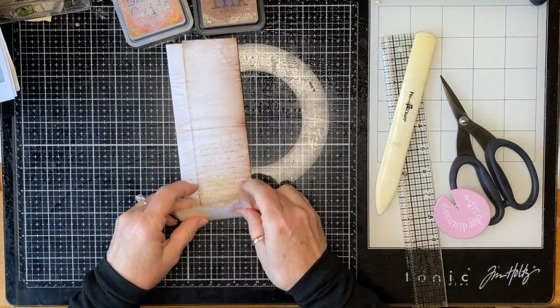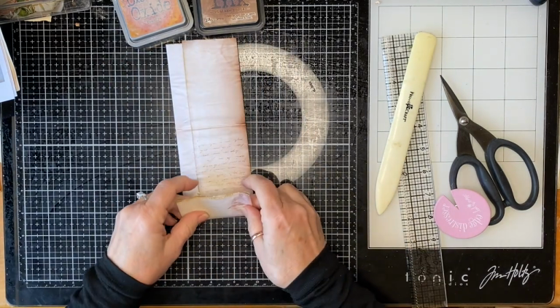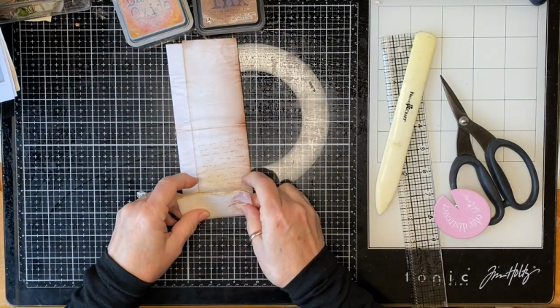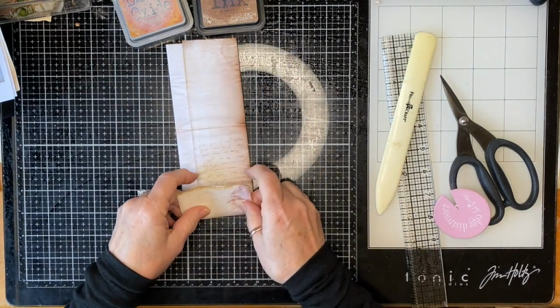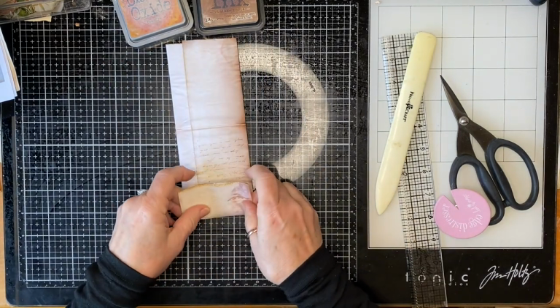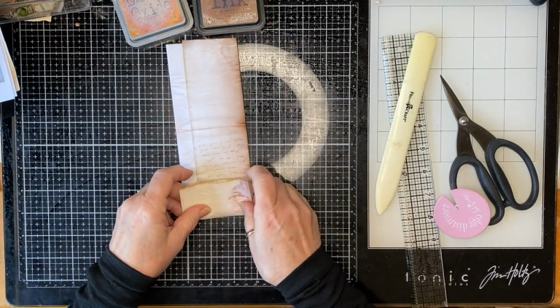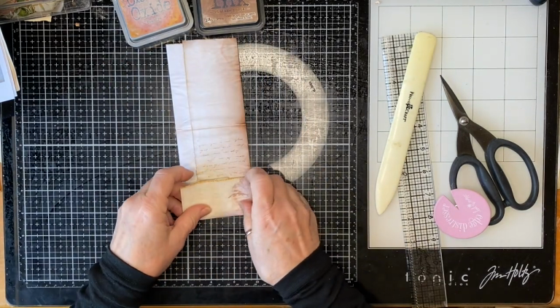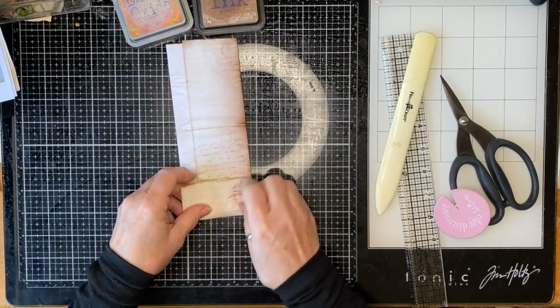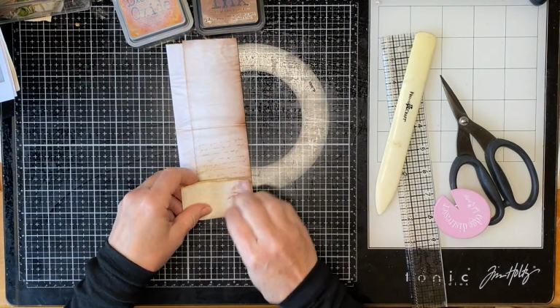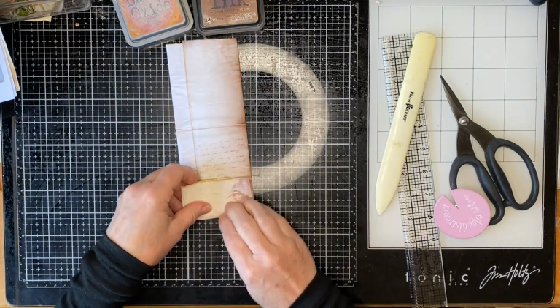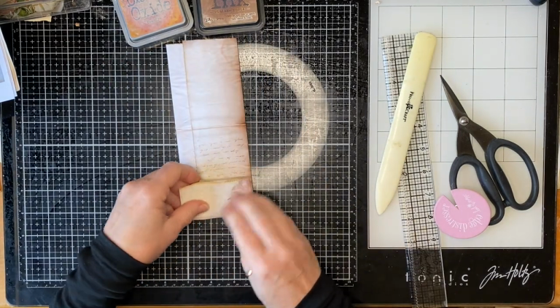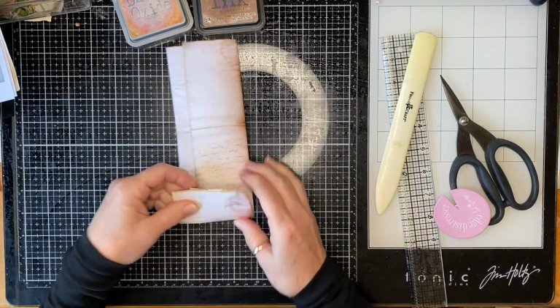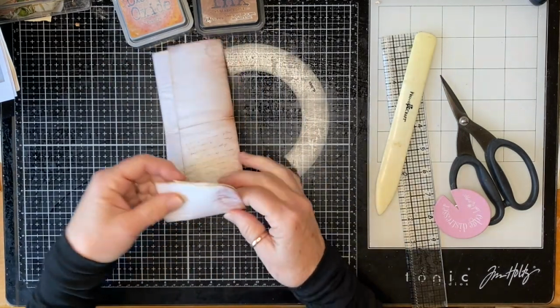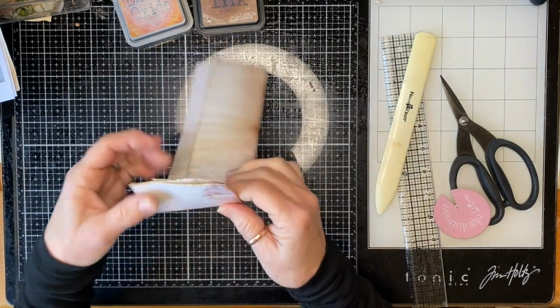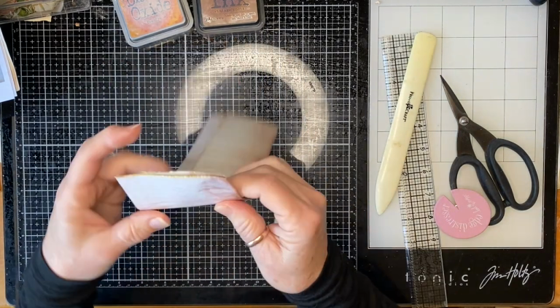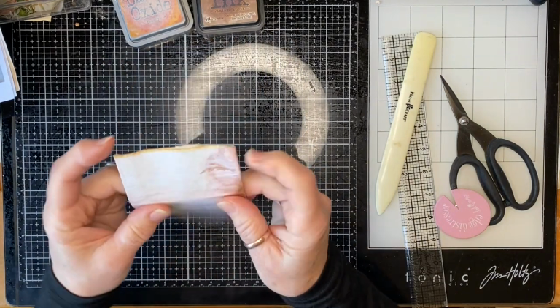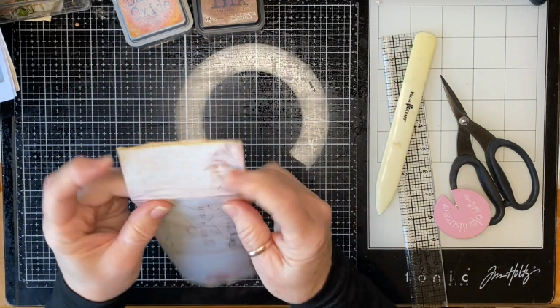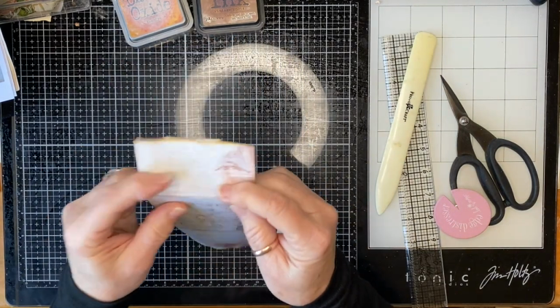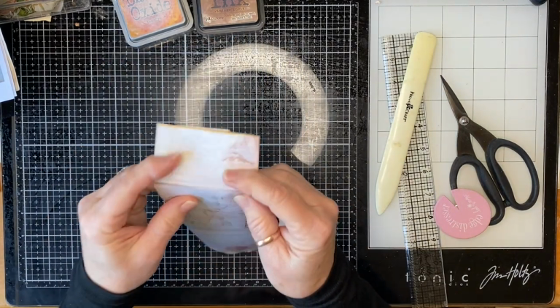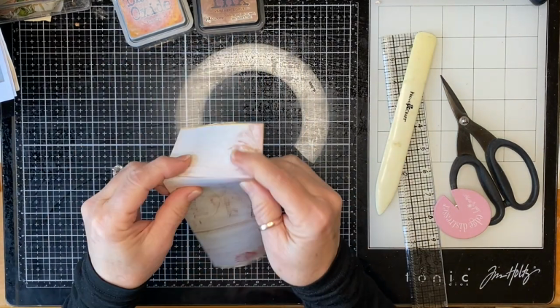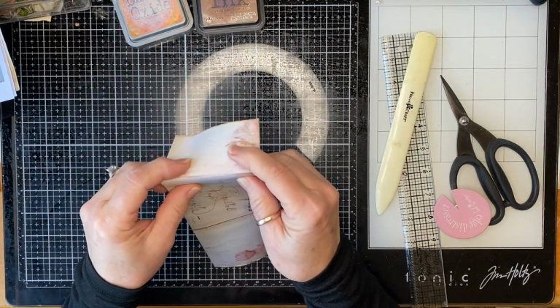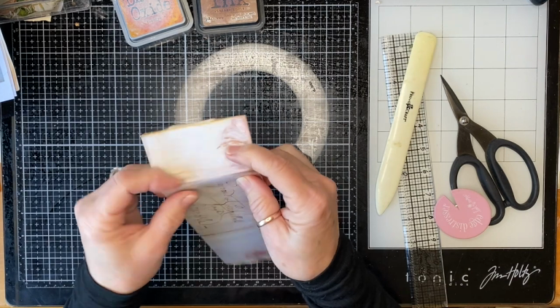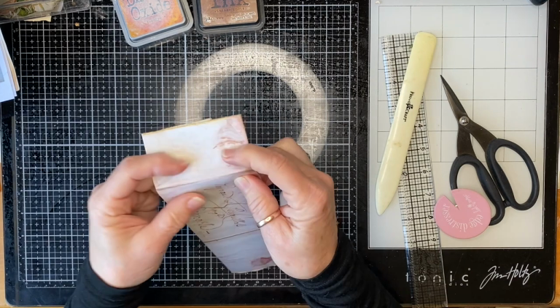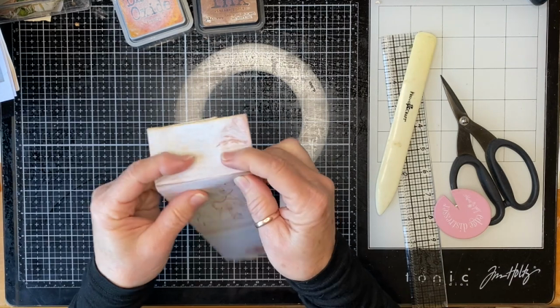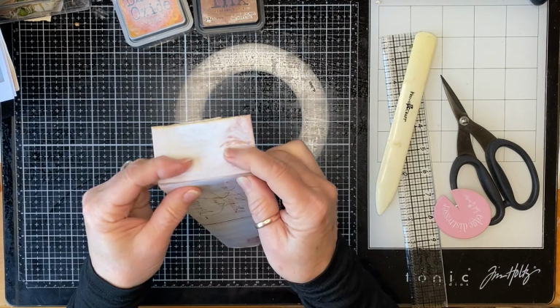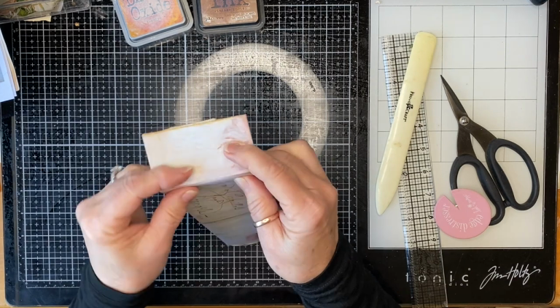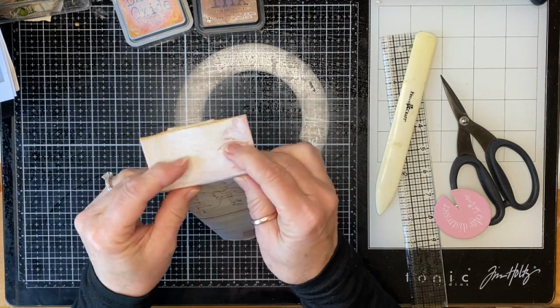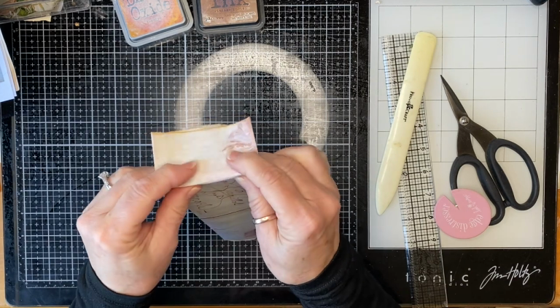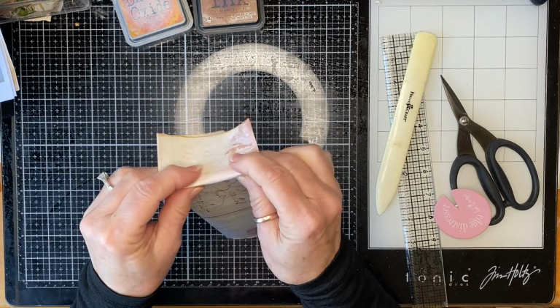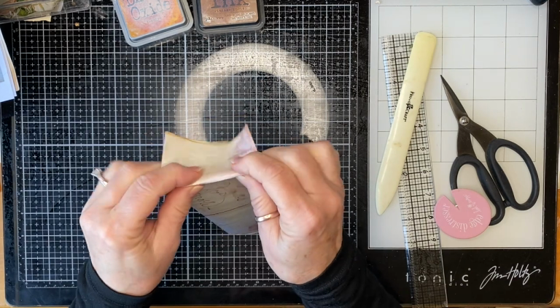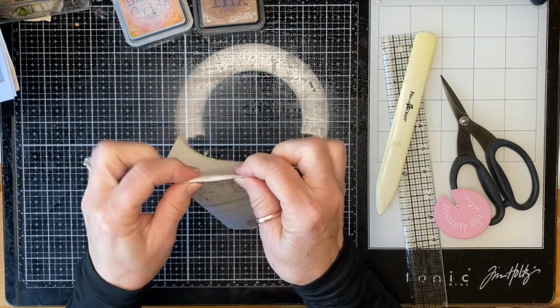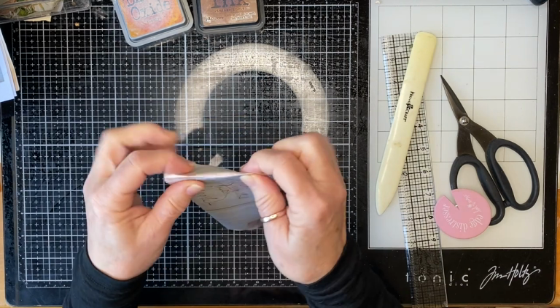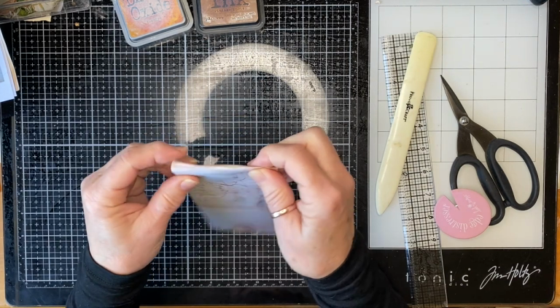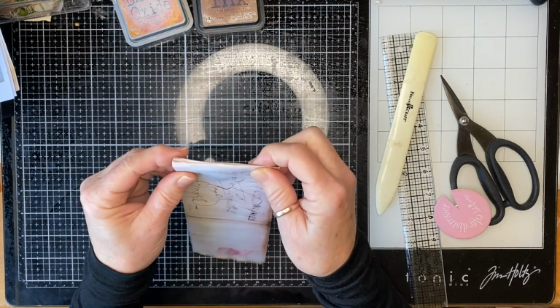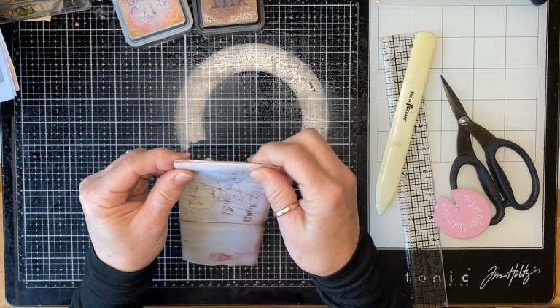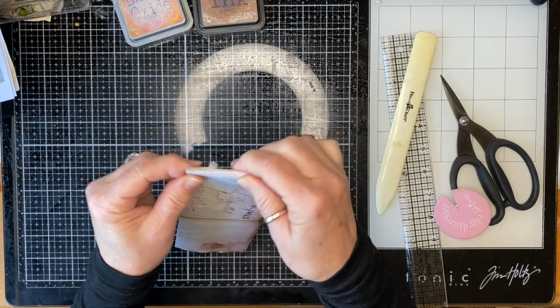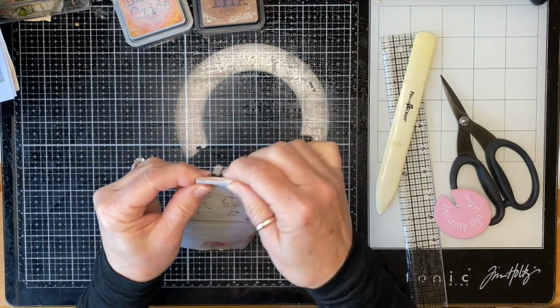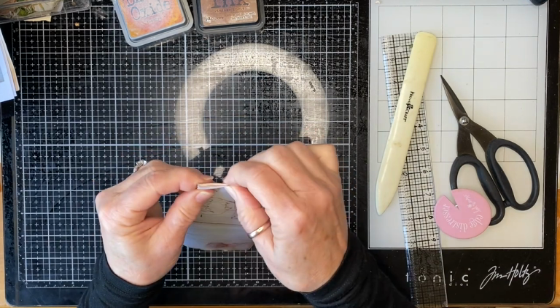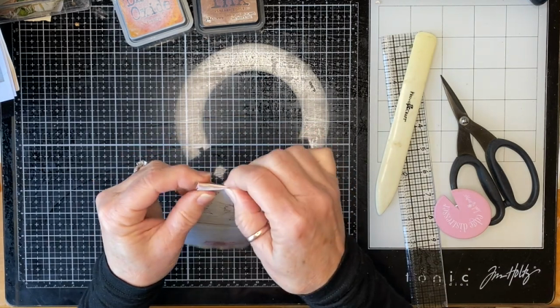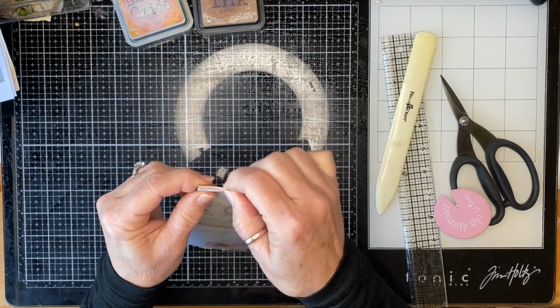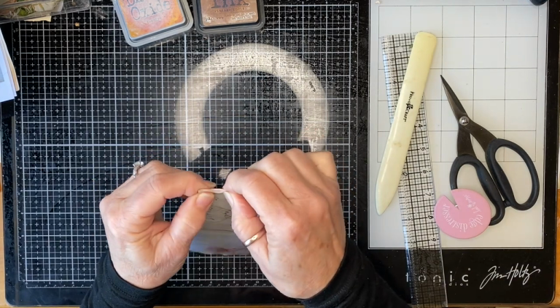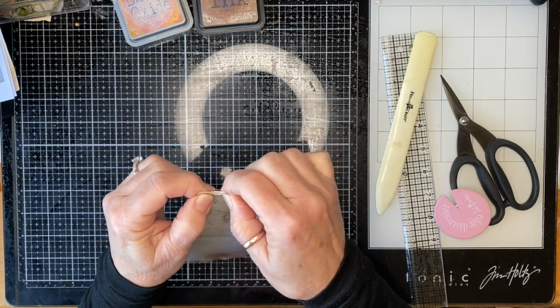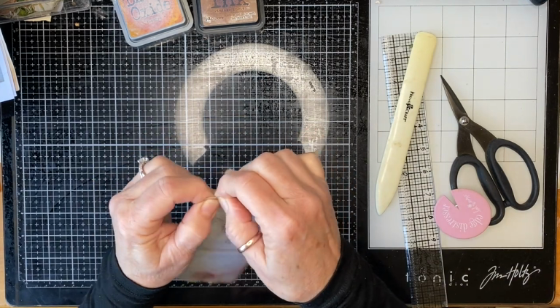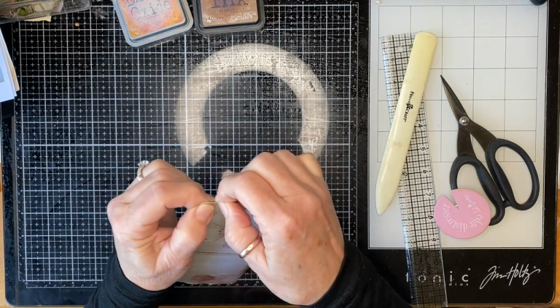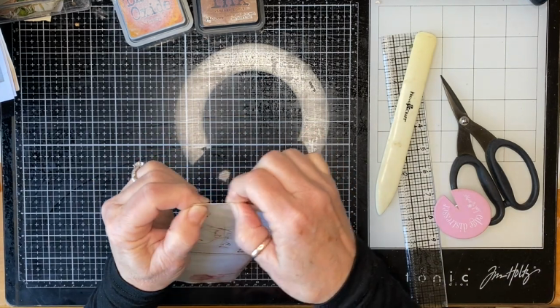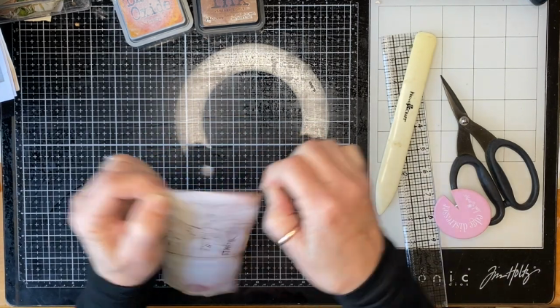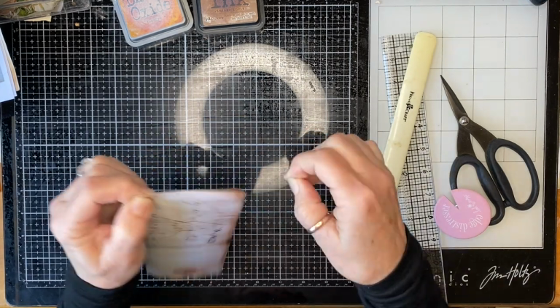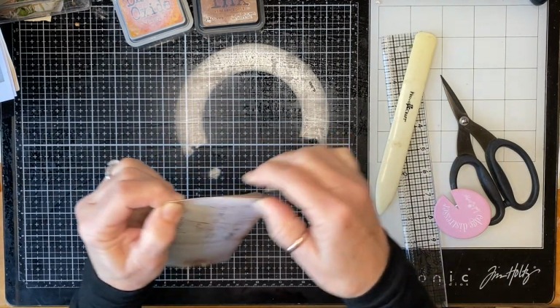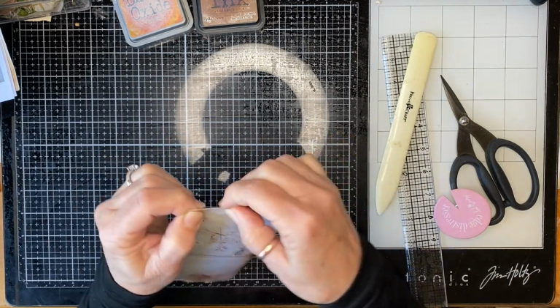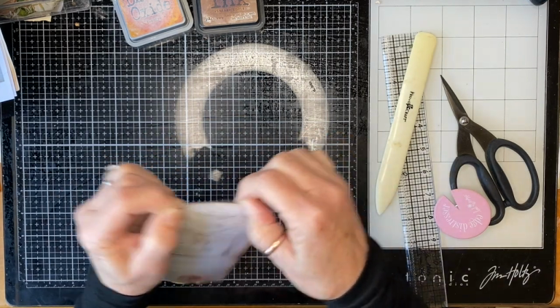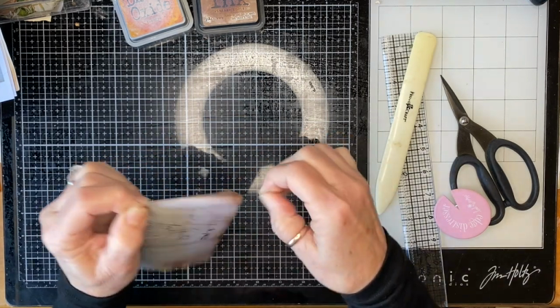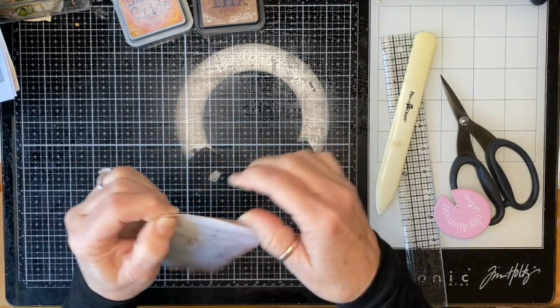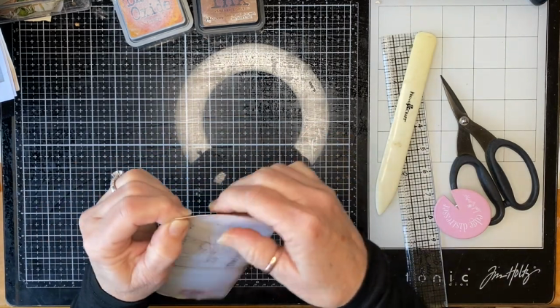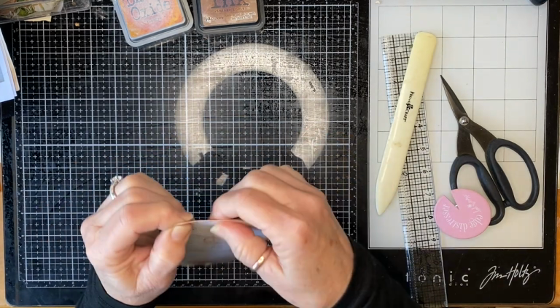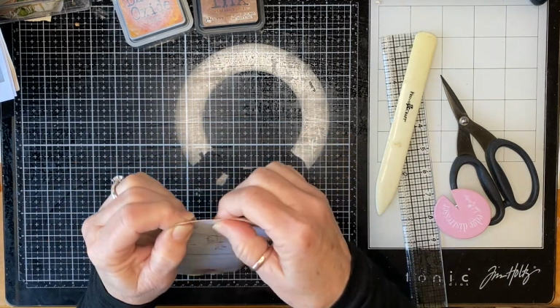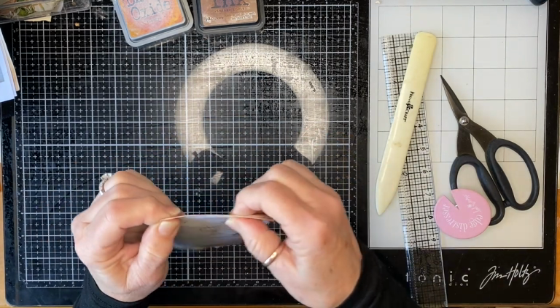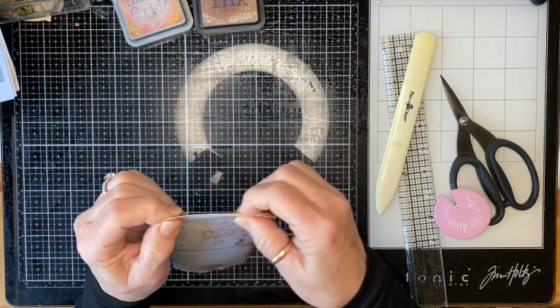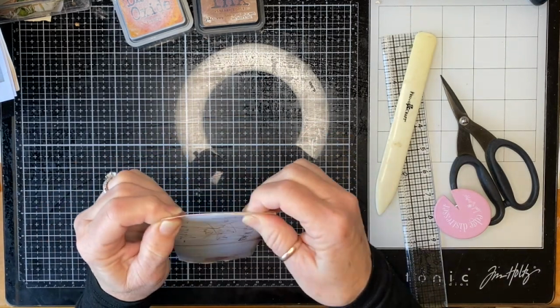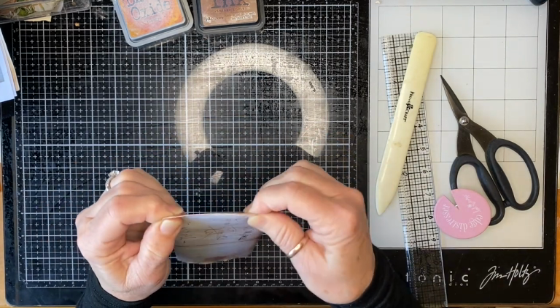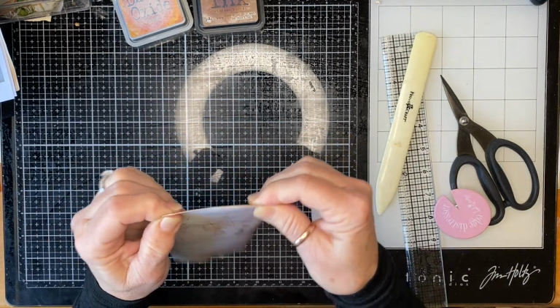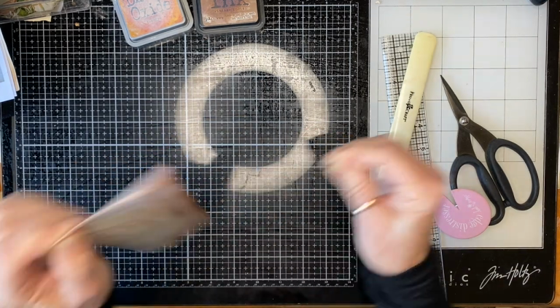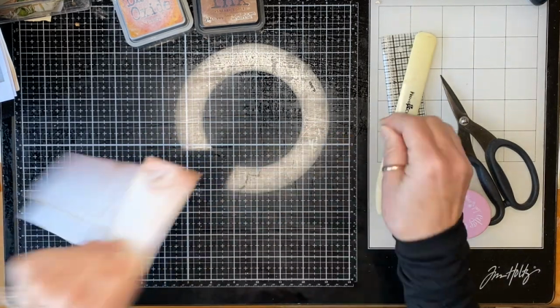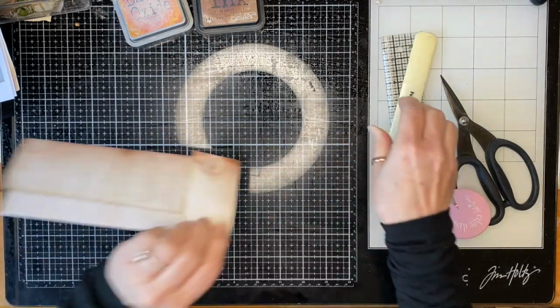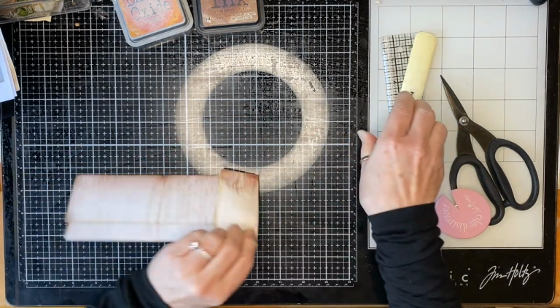I folded it like this — back in the day, these old letters that you just sent.